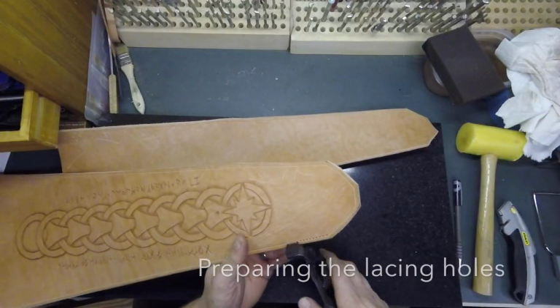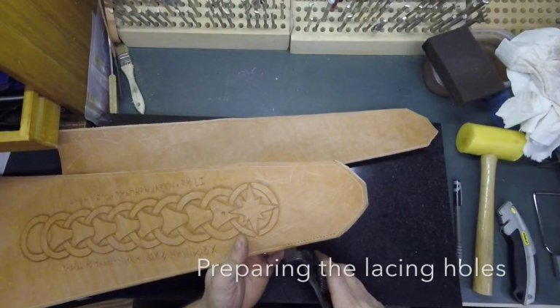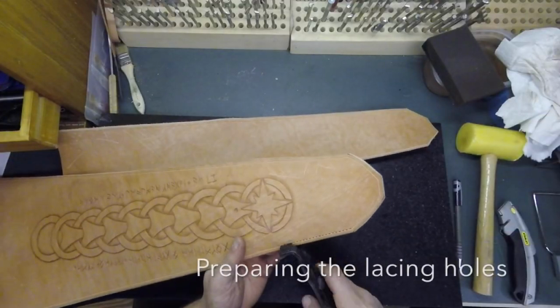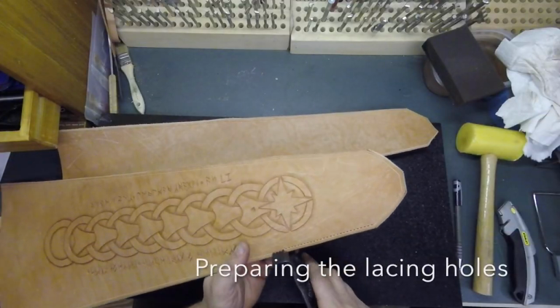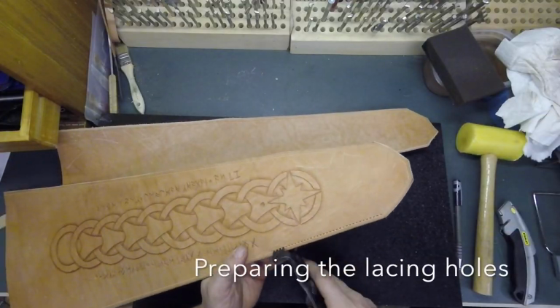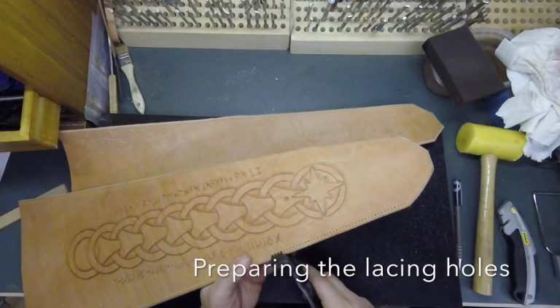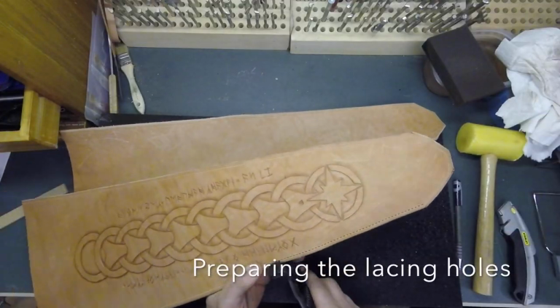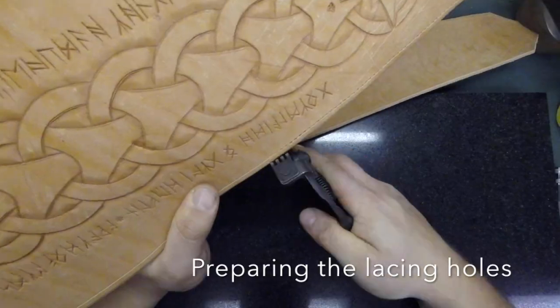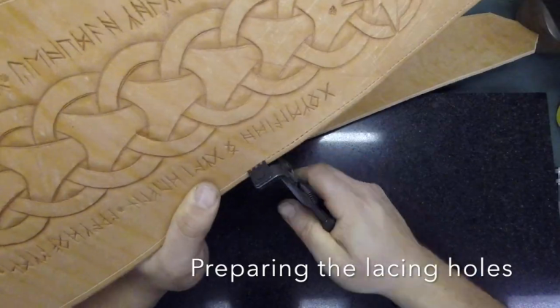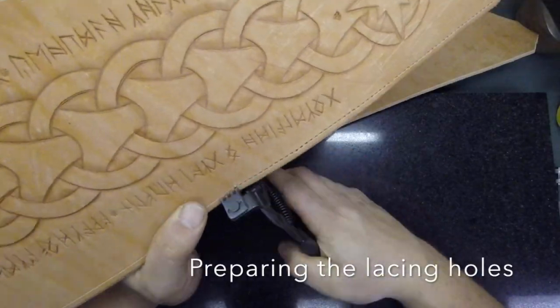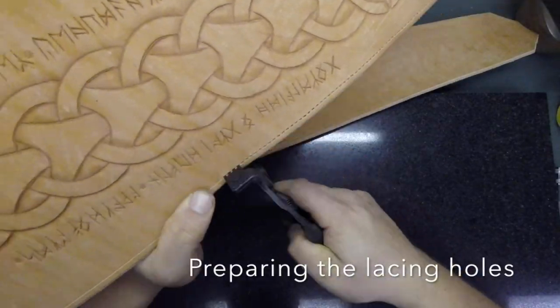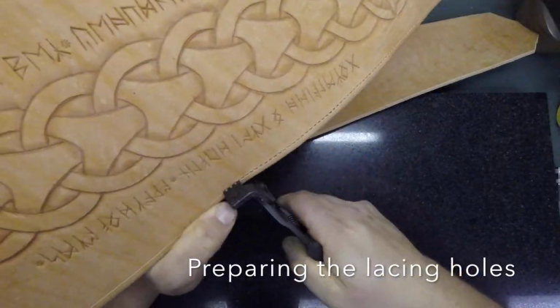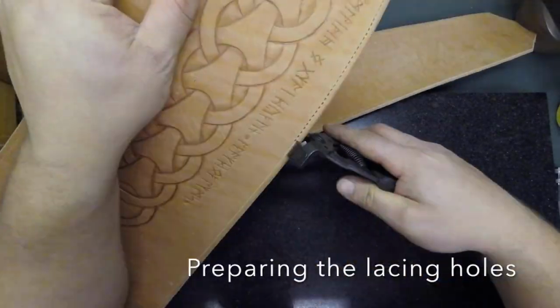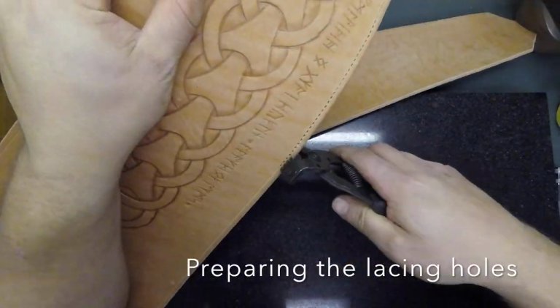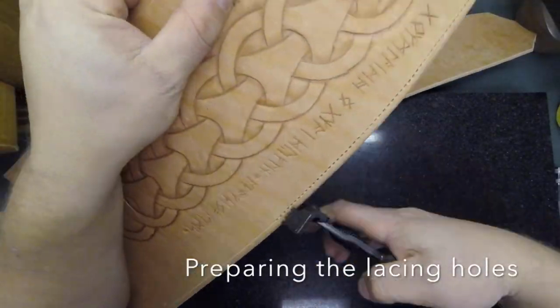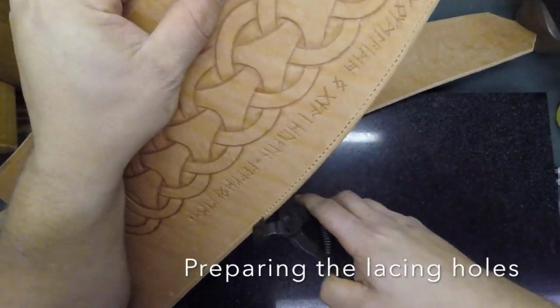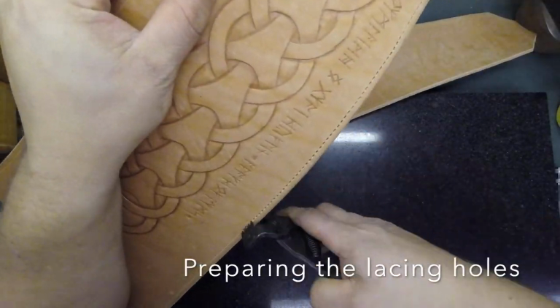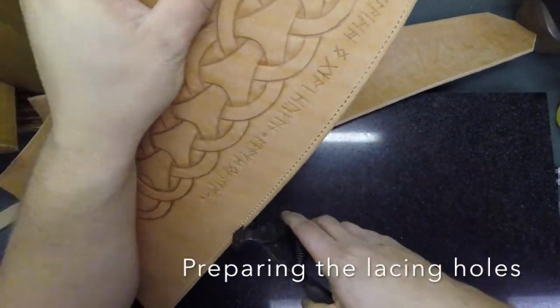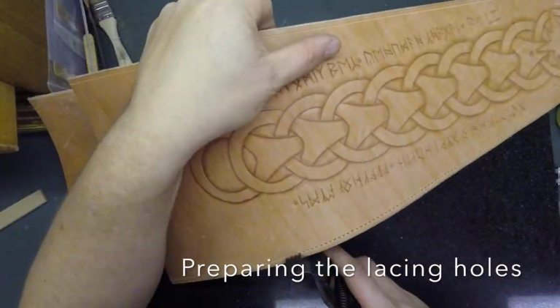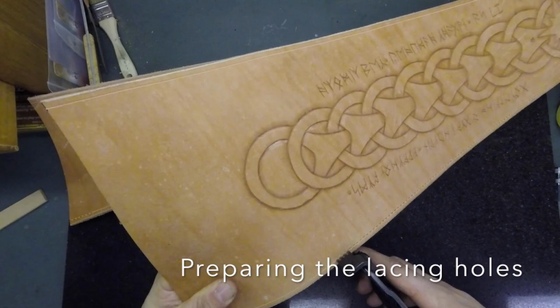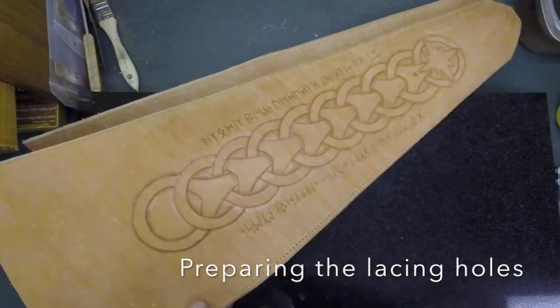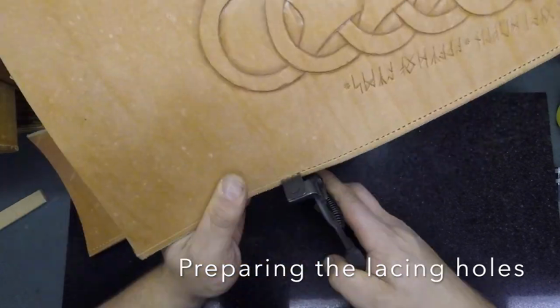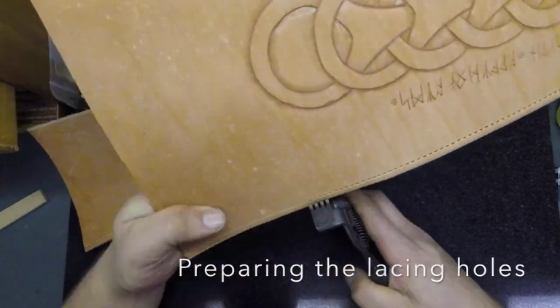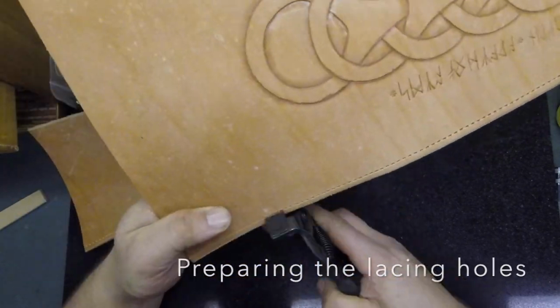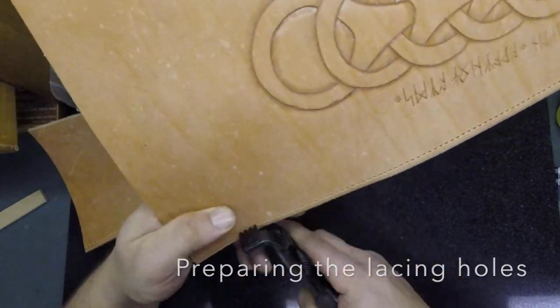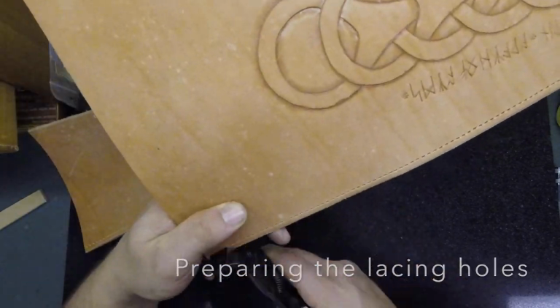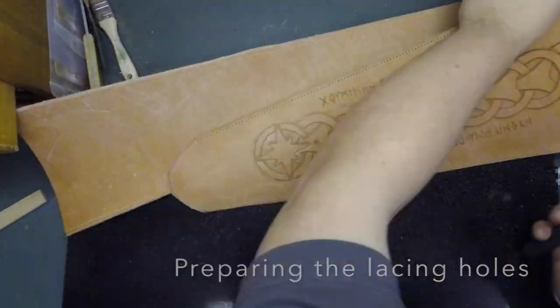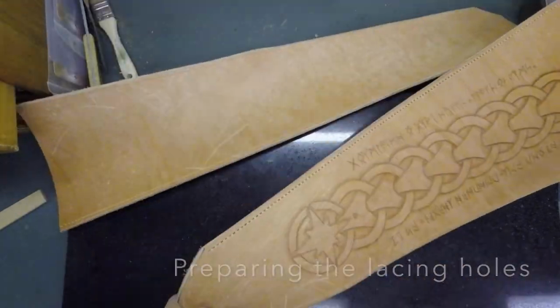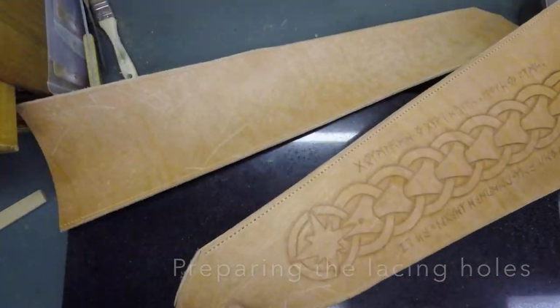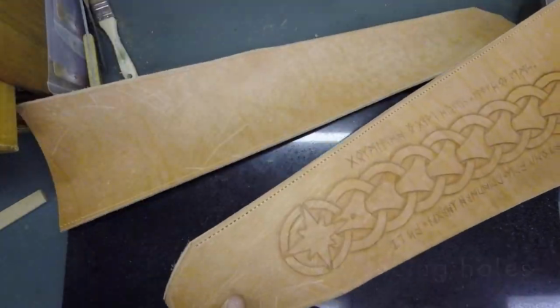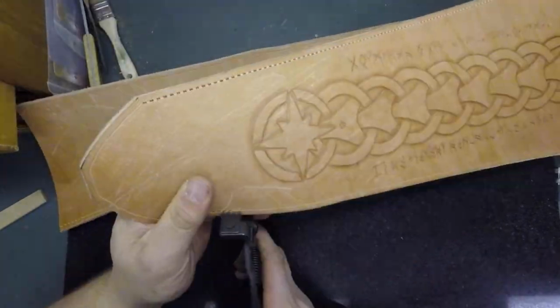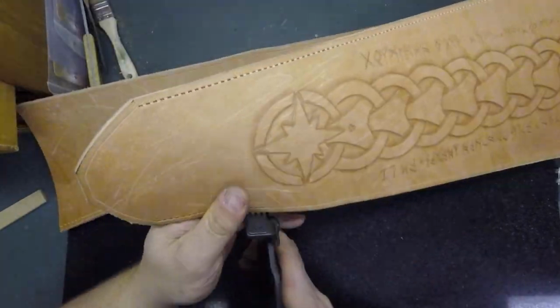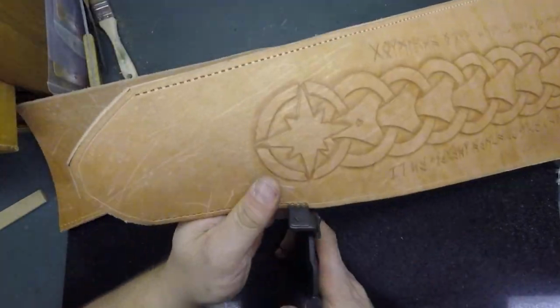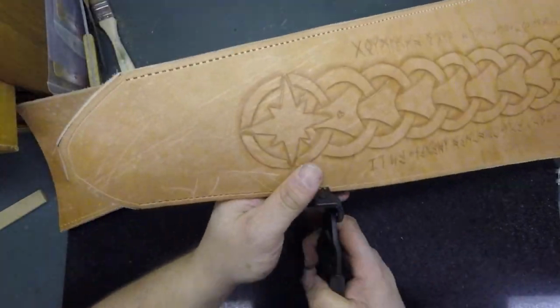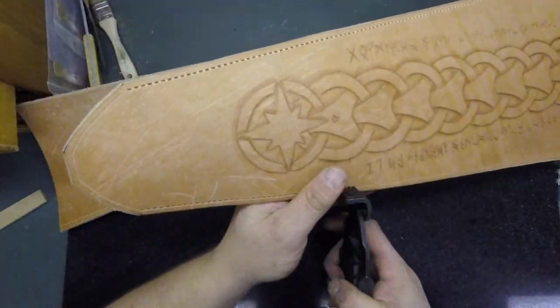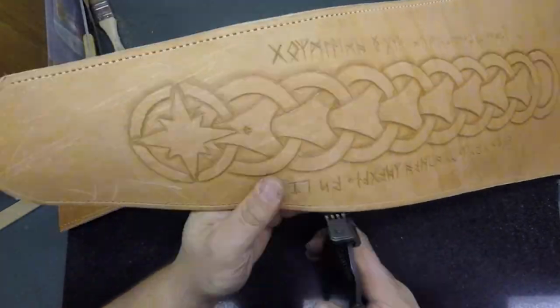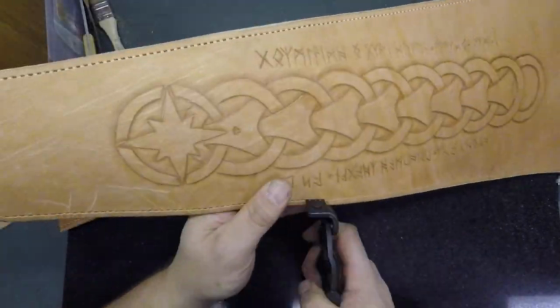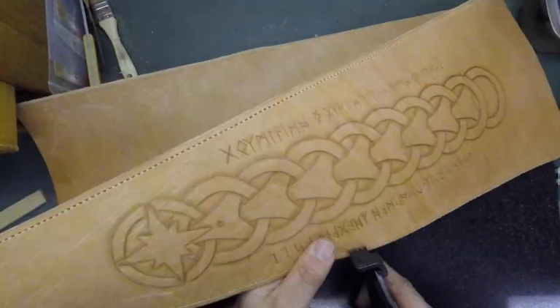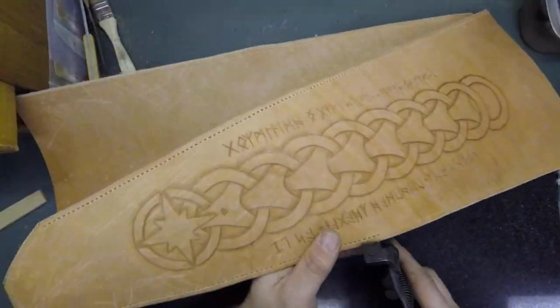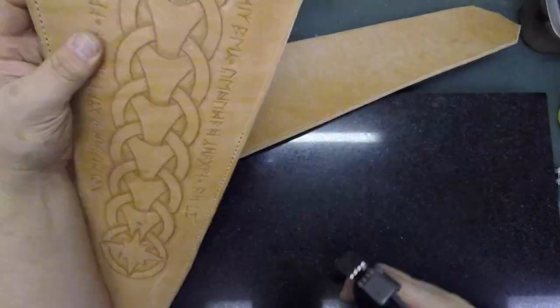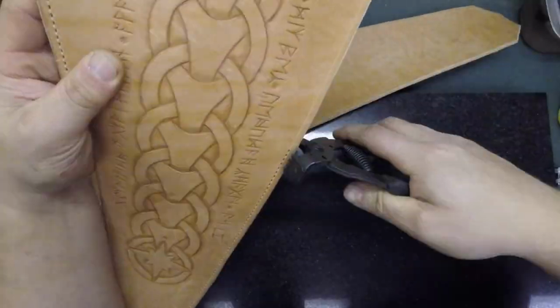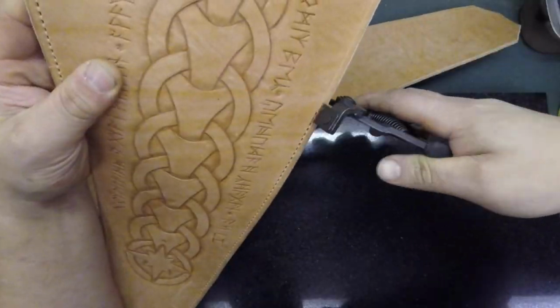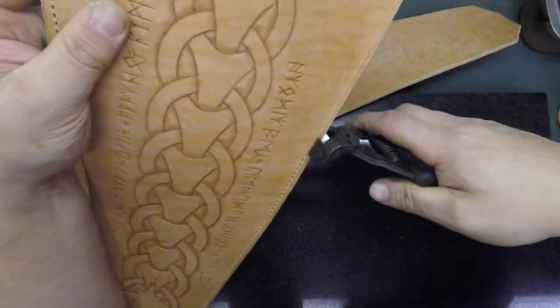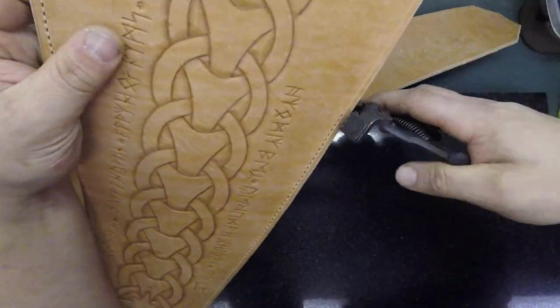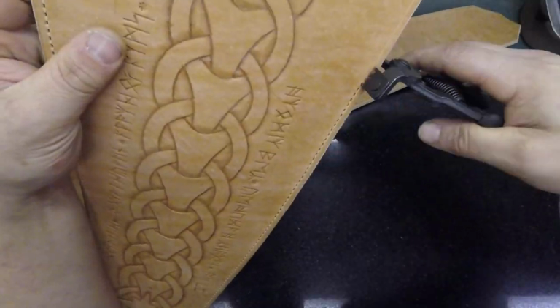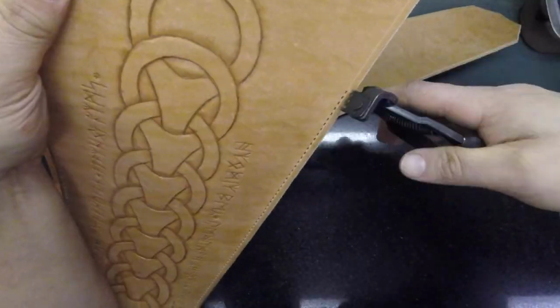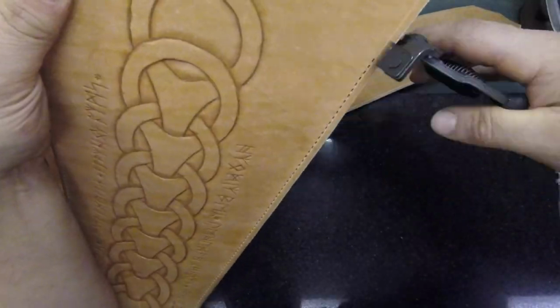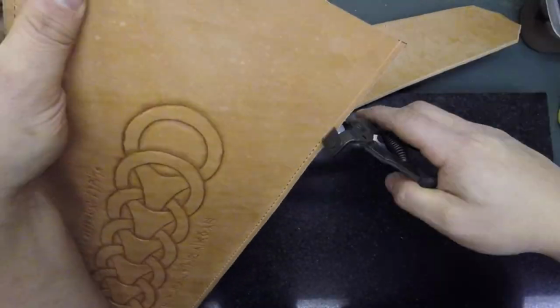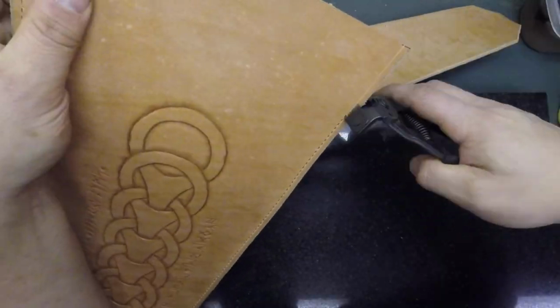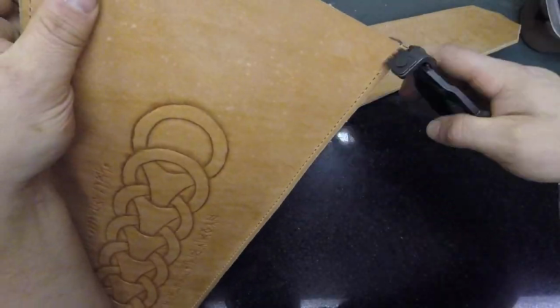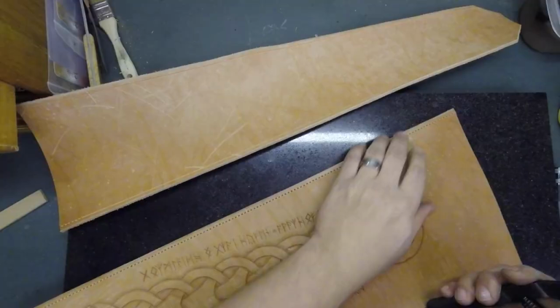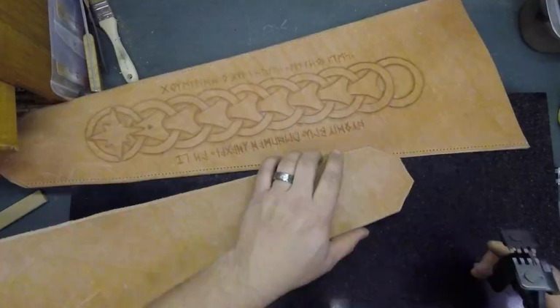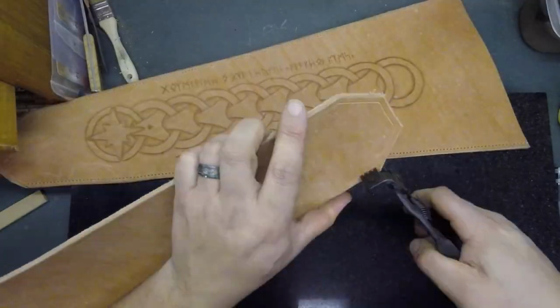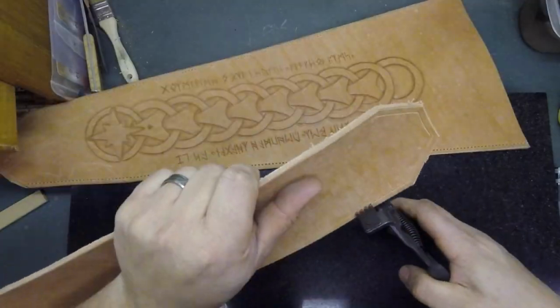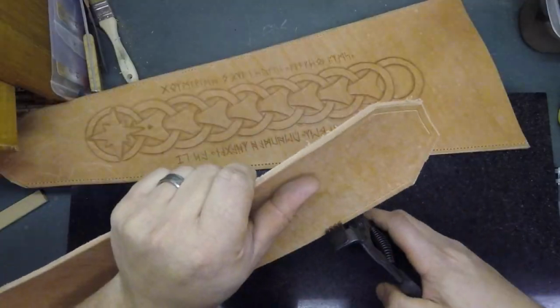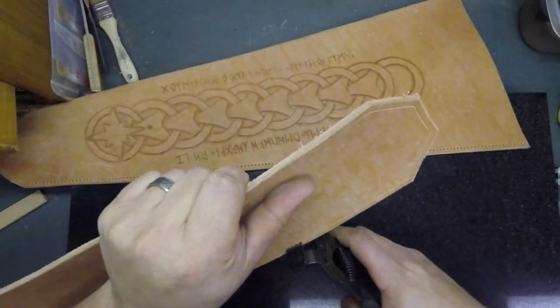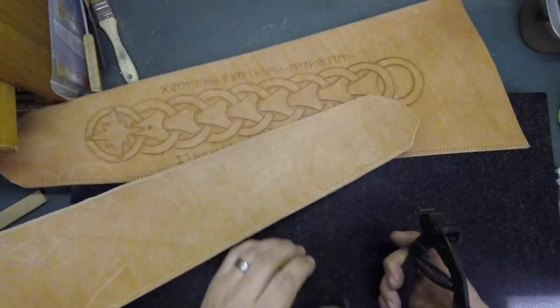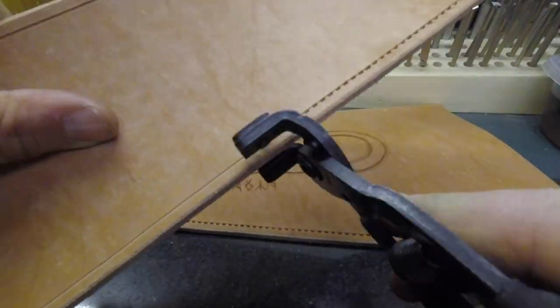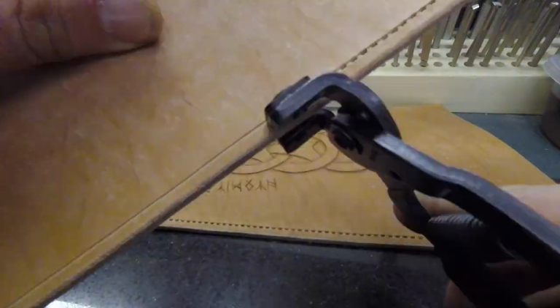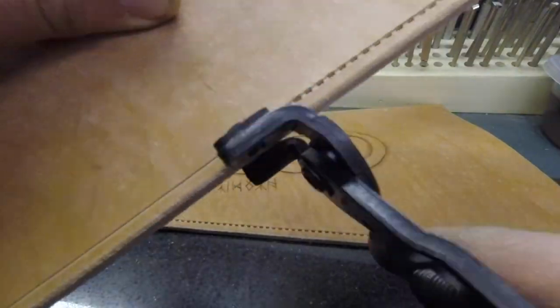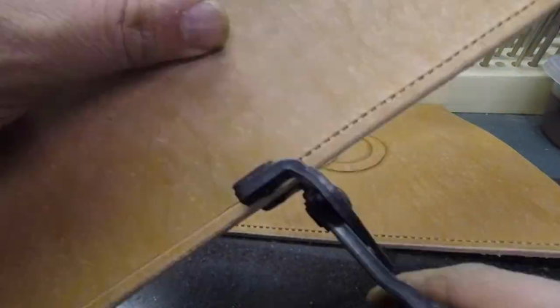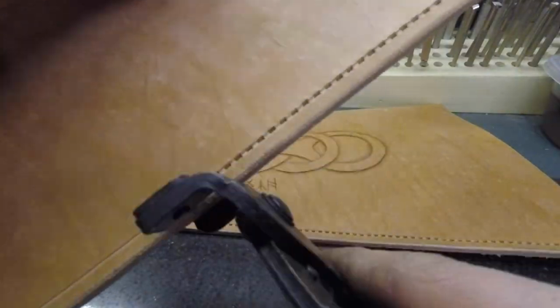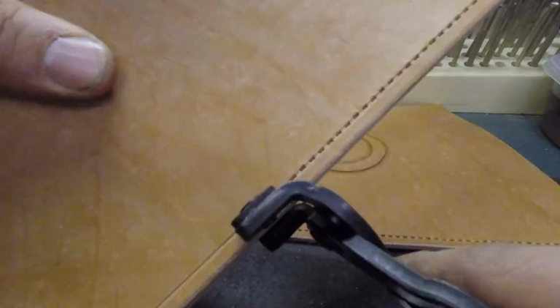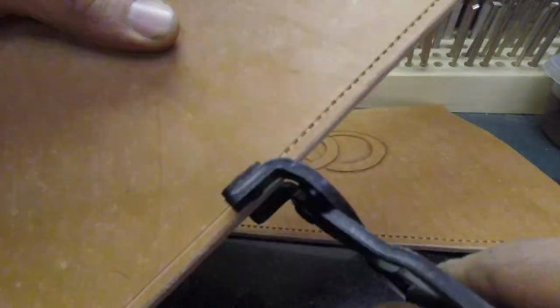Next up, I'm going to punch the holes for the lacing to attach the pieces together. Here I'm using a small lacing pliers.